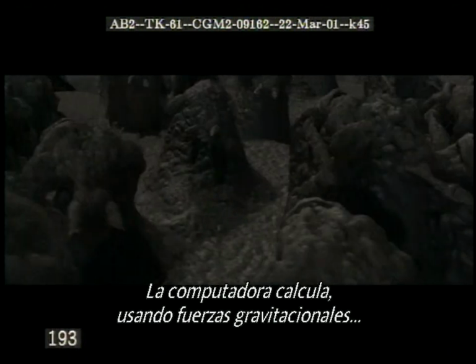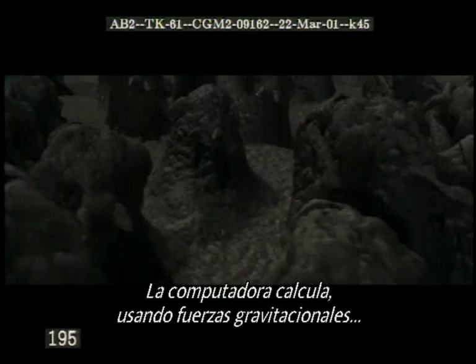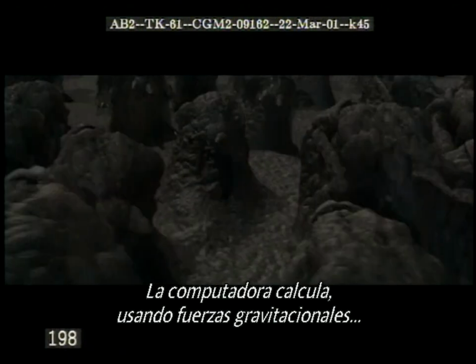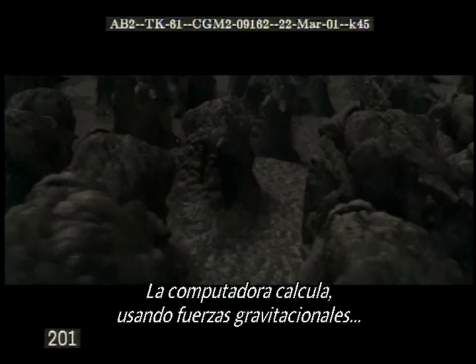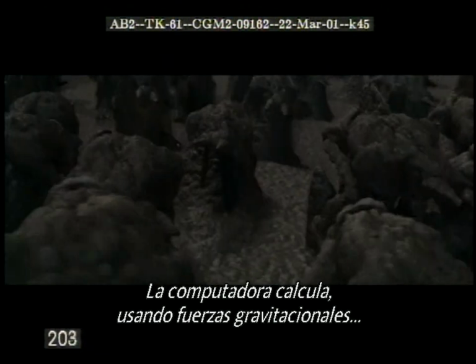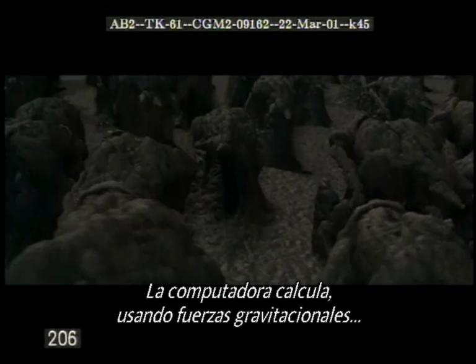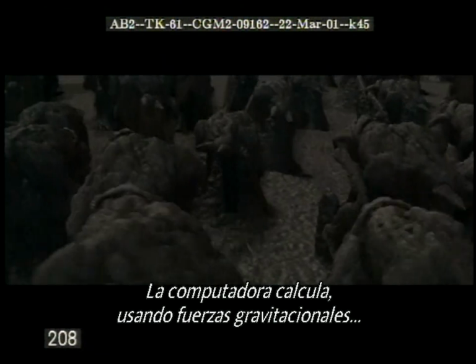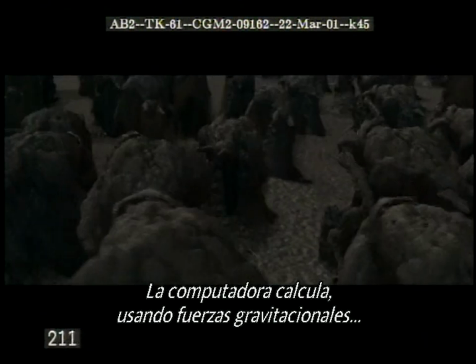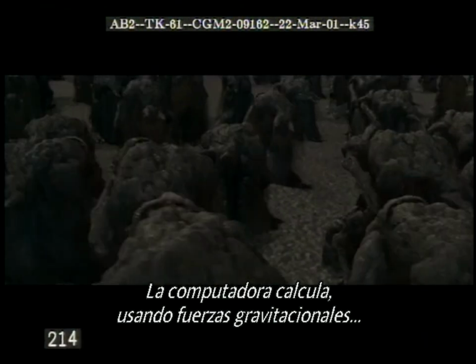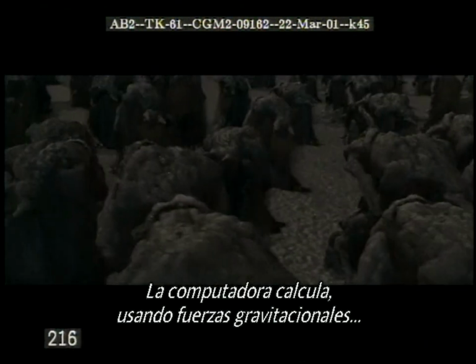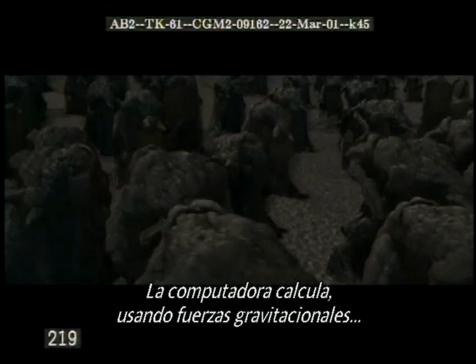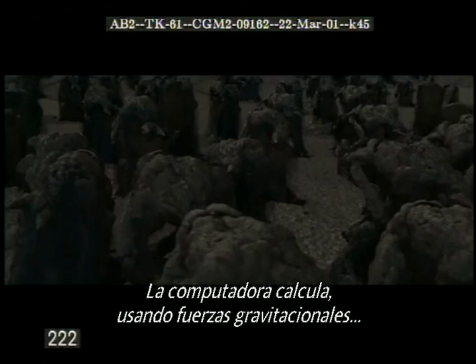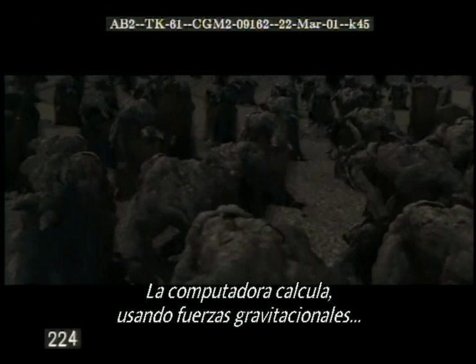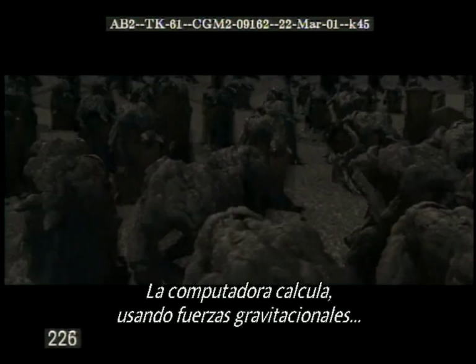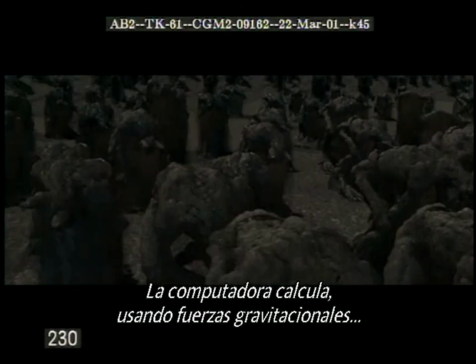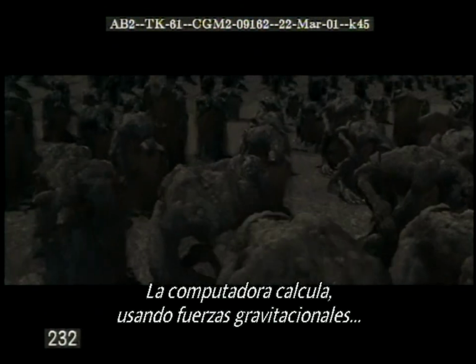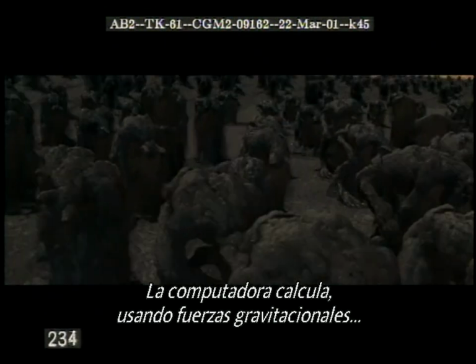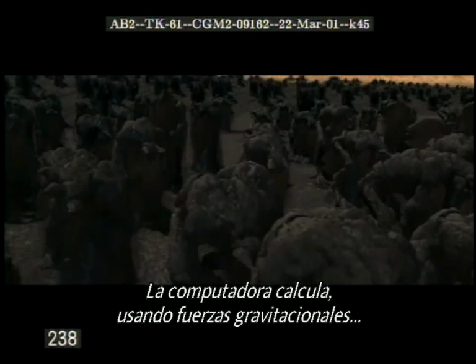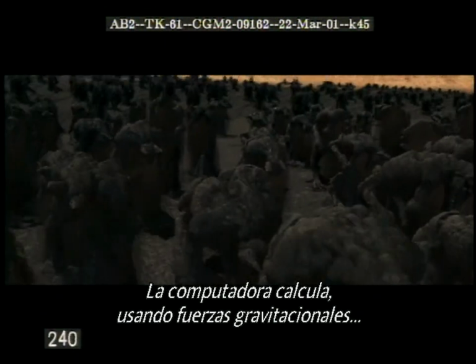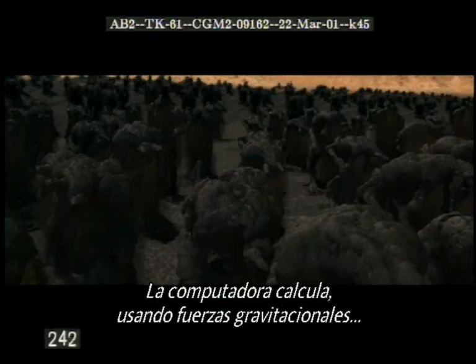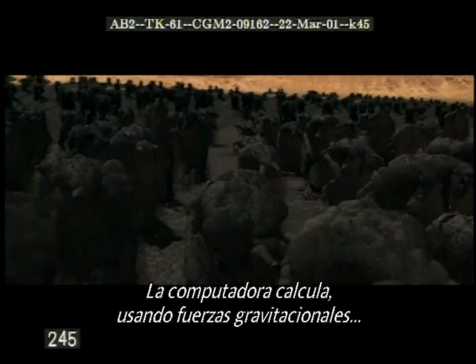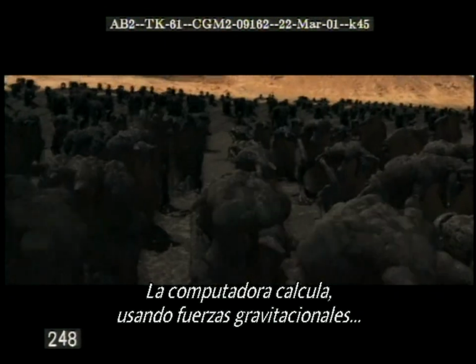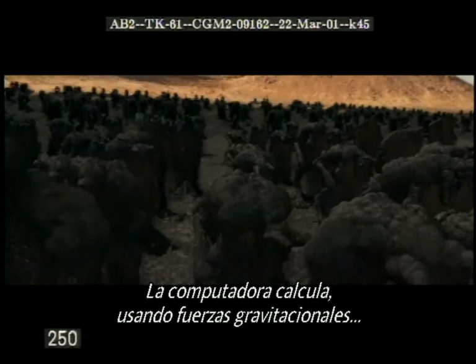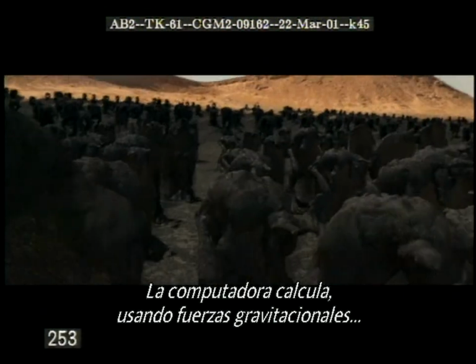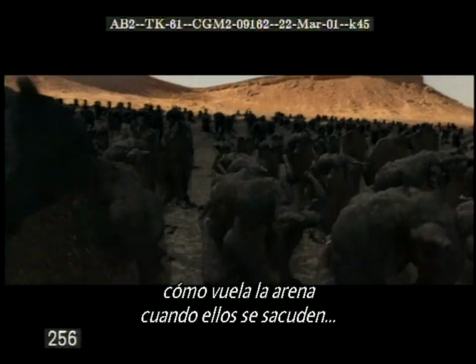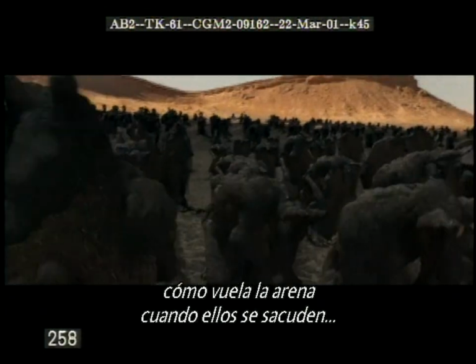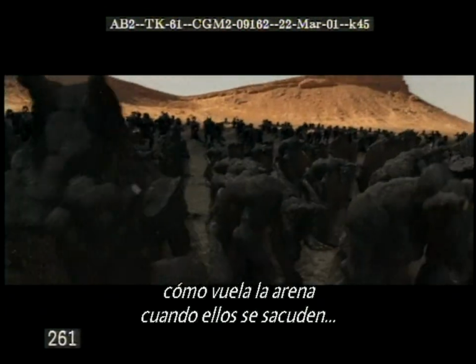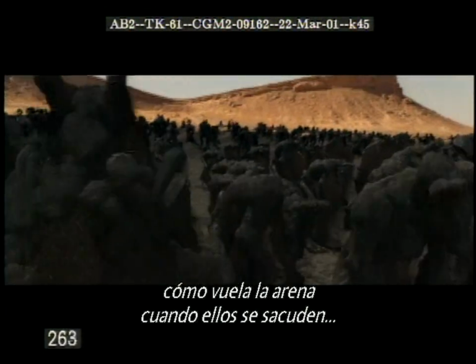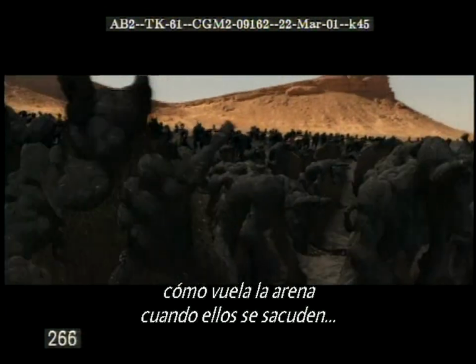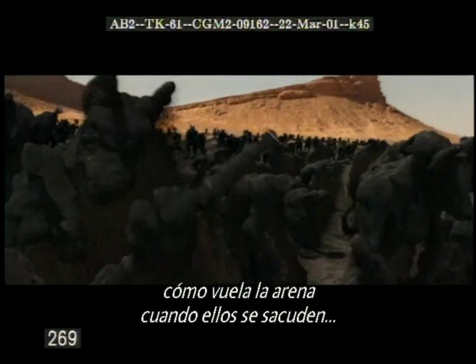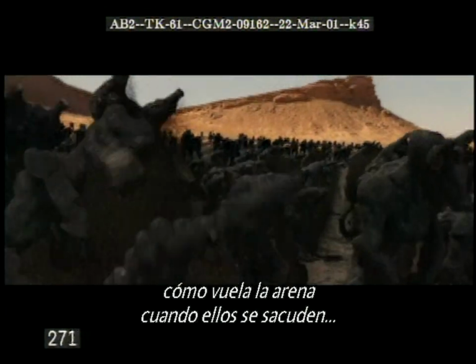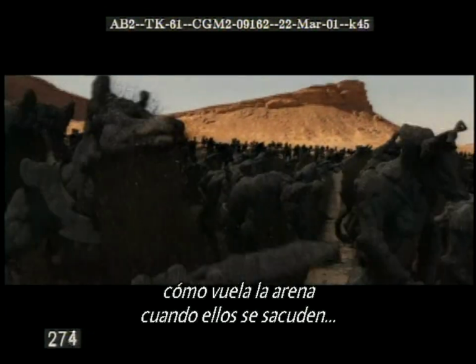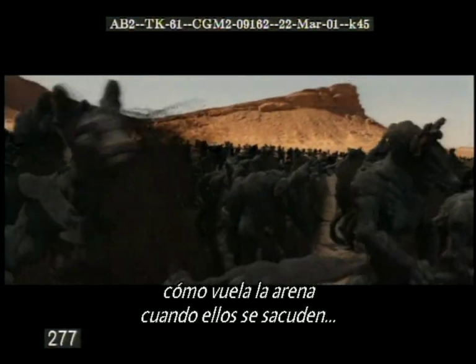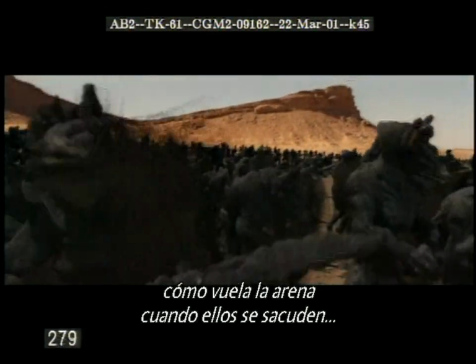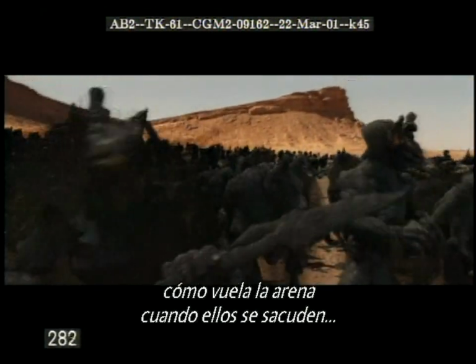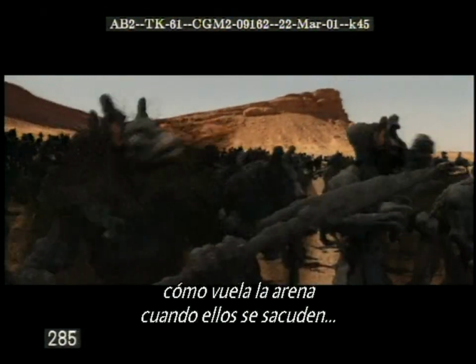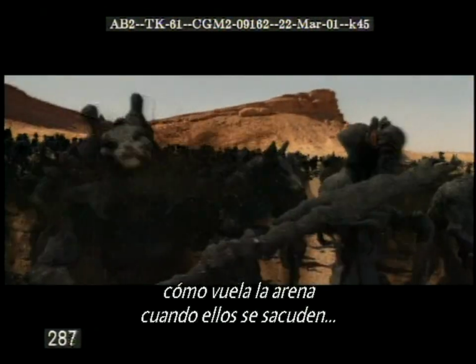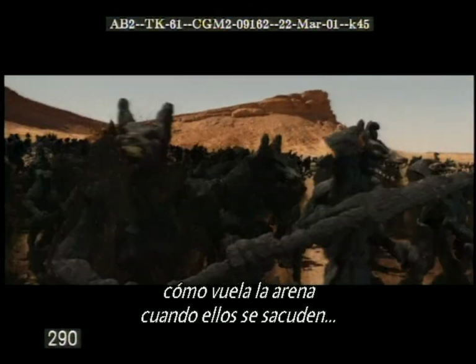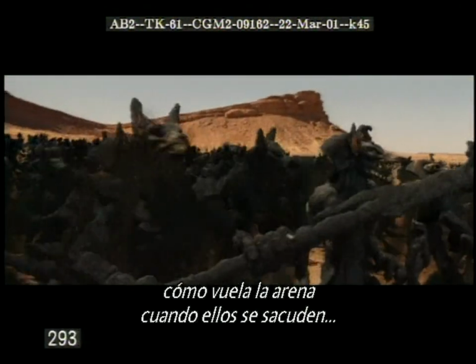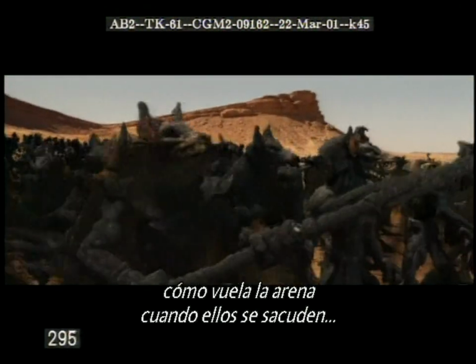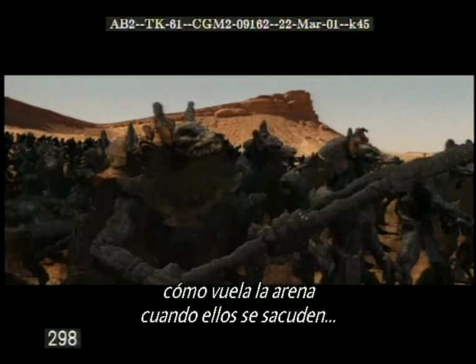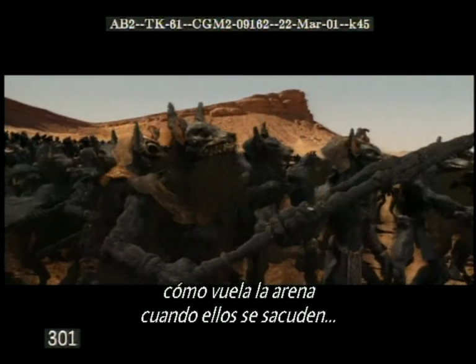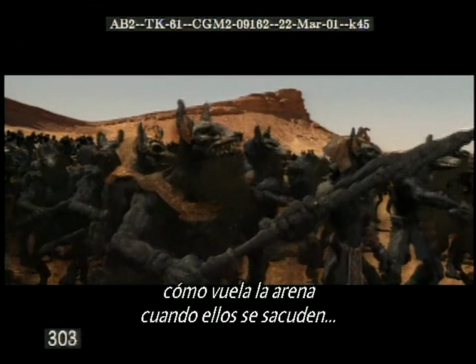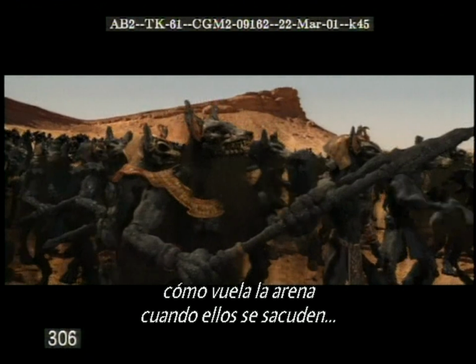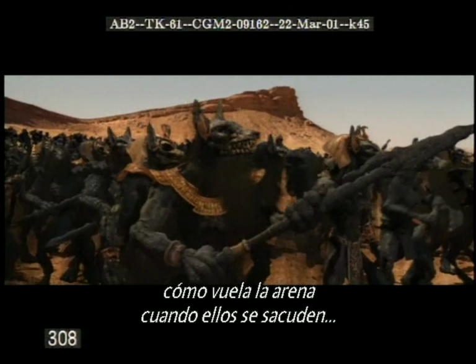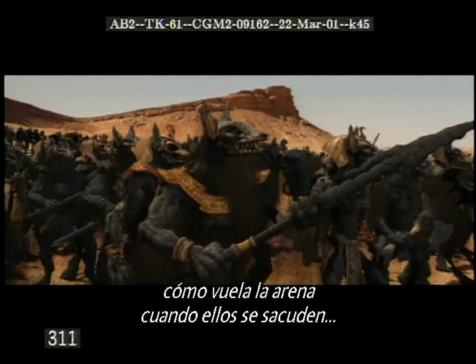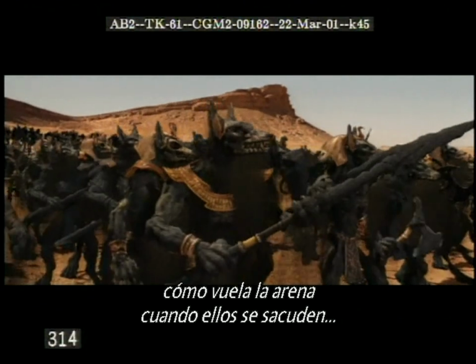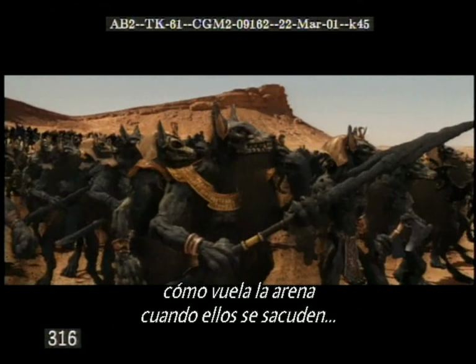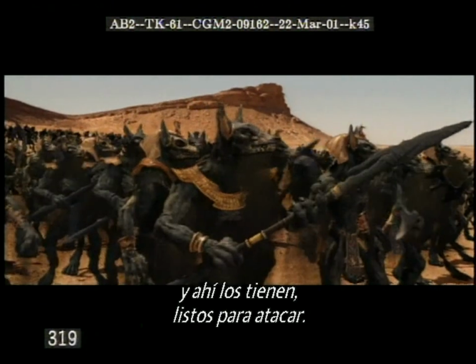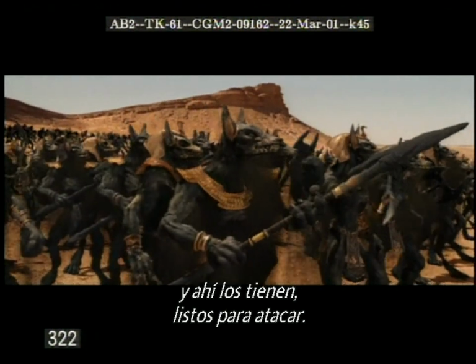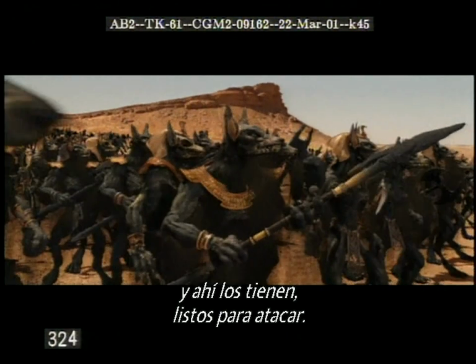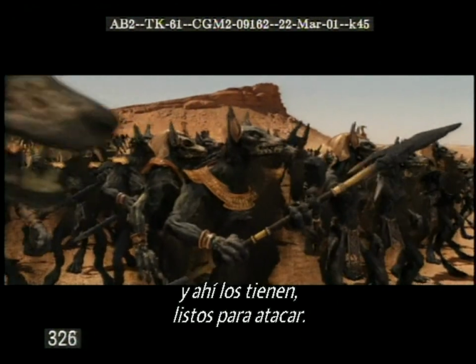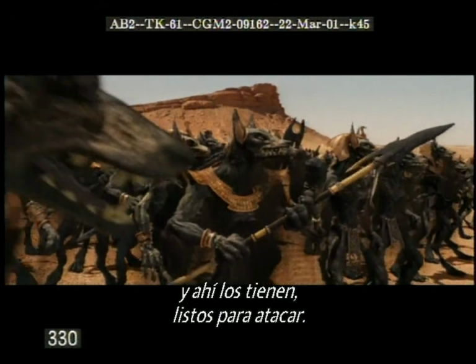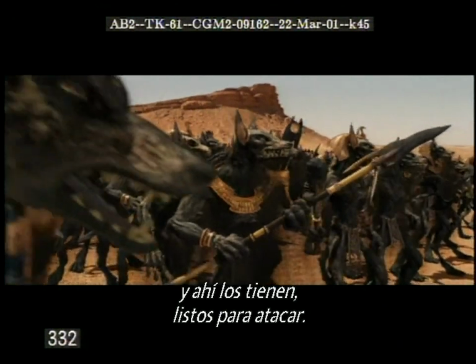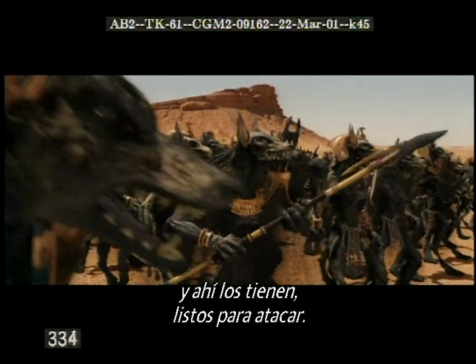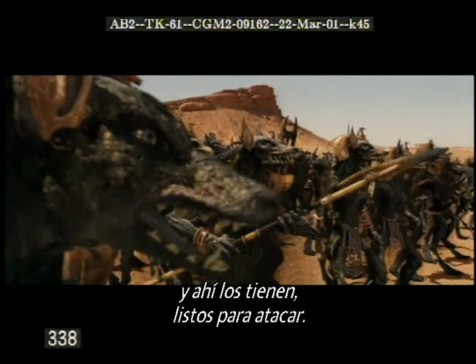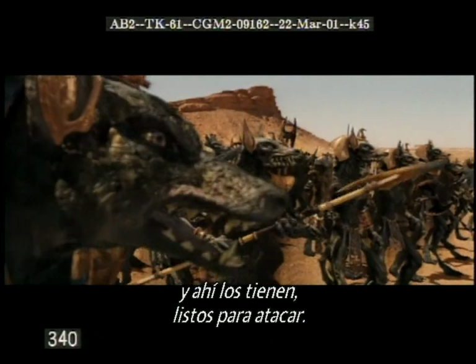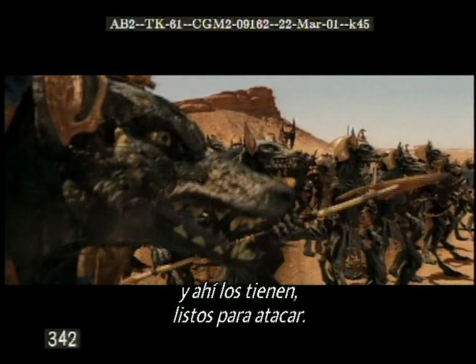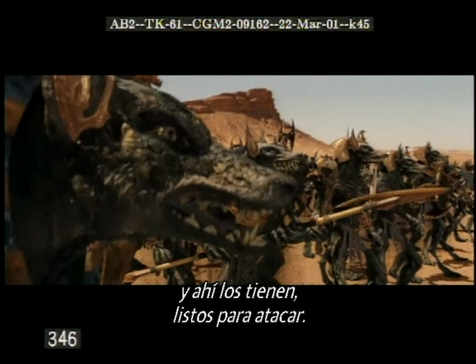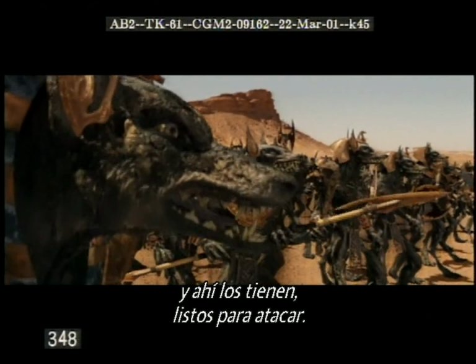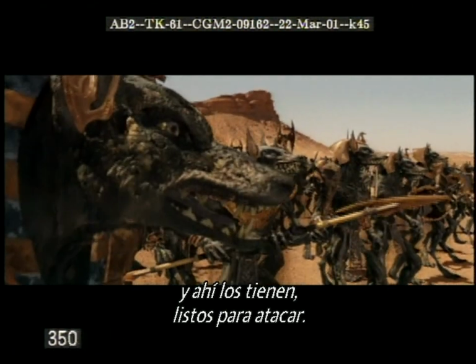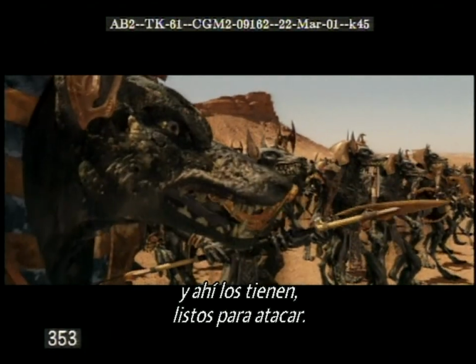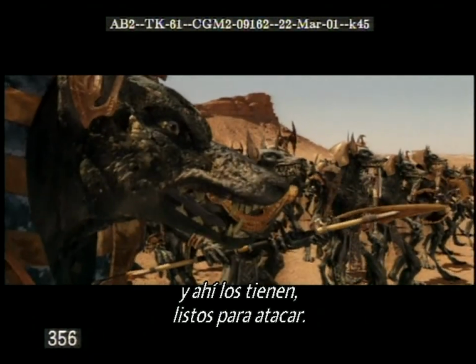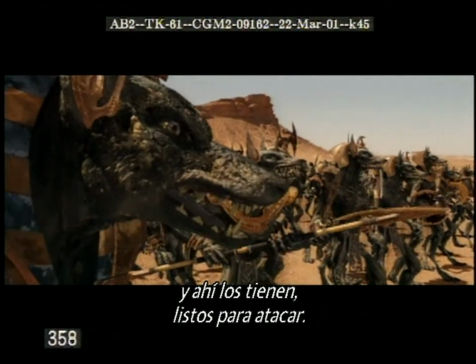We use that animation to drive the particle systems that create the sand flying off of the Warriors as they stand up out of the great black sand dune. The computer figures out, using gravitational forces, how the sand should fly when the dogs shake their heads. And there they are, ready to charge.